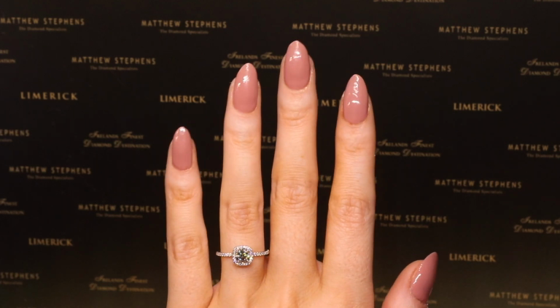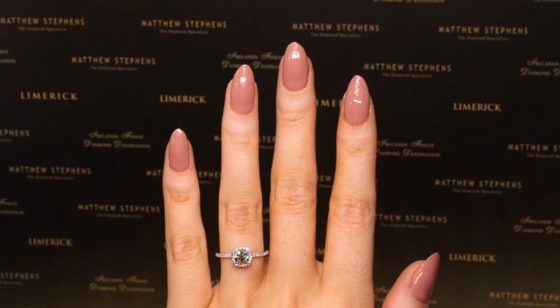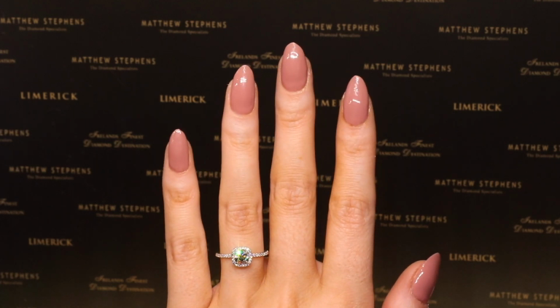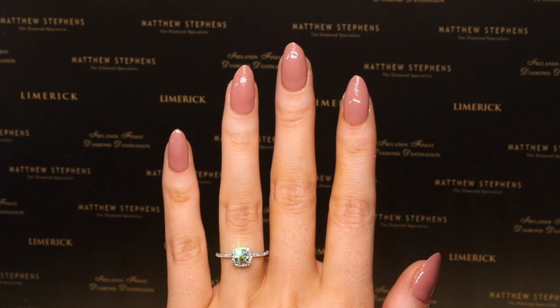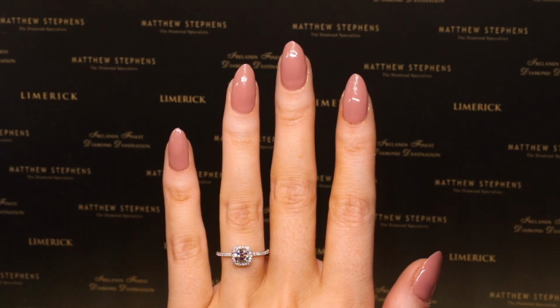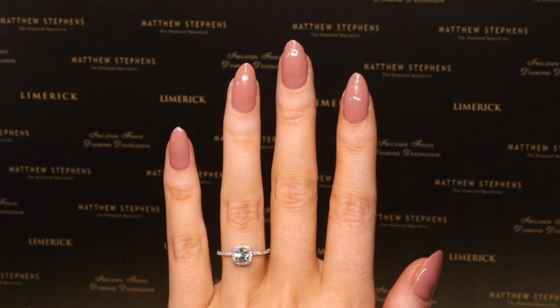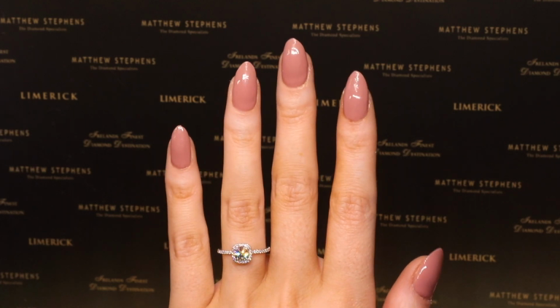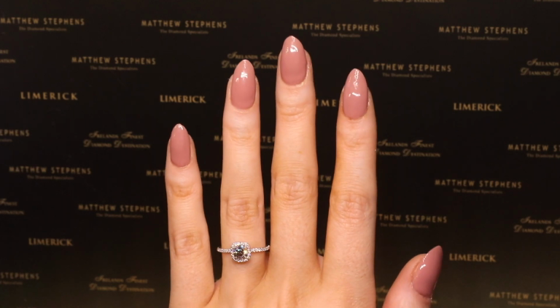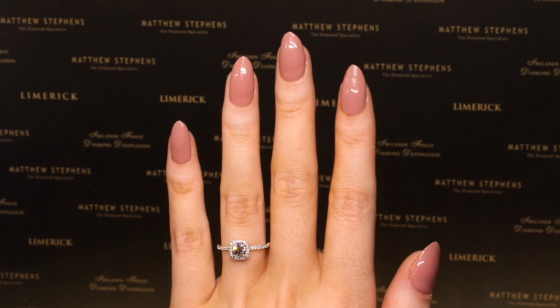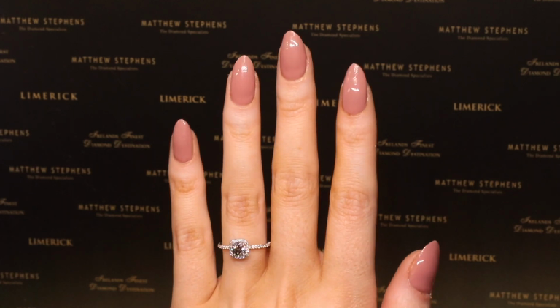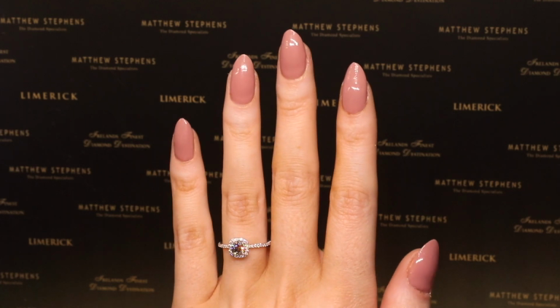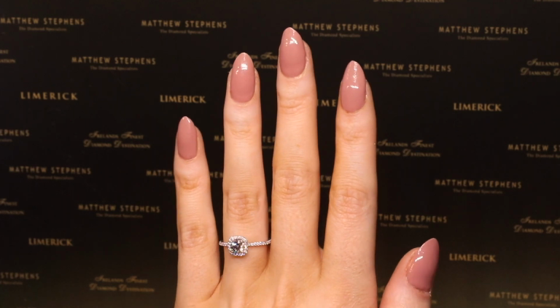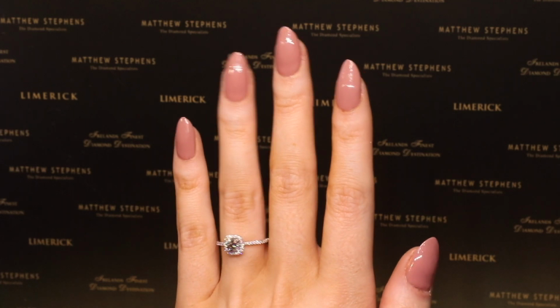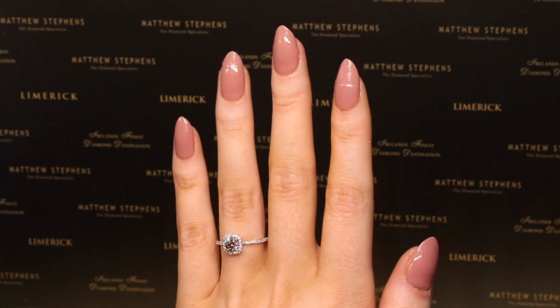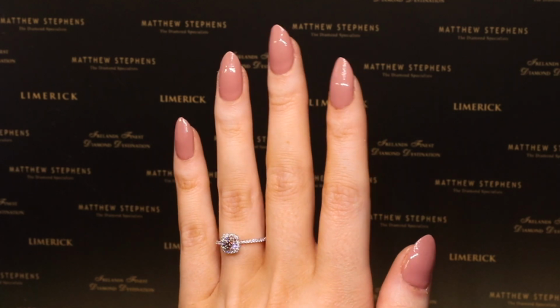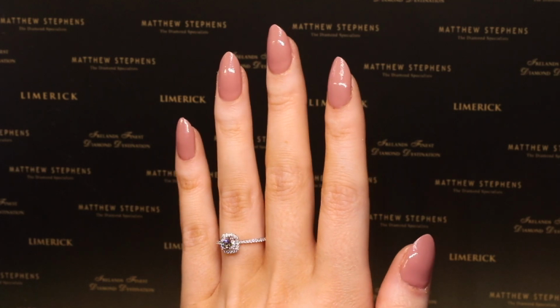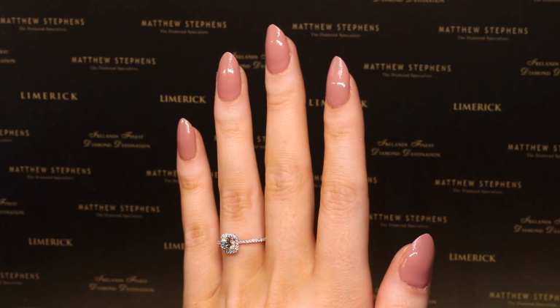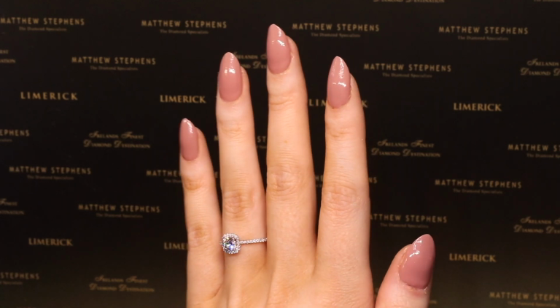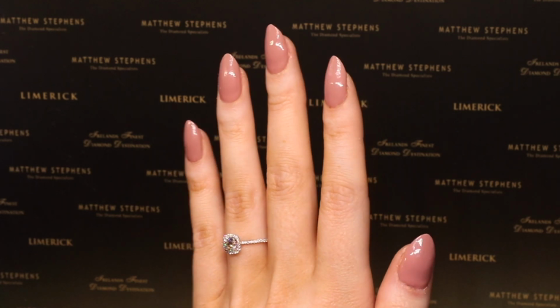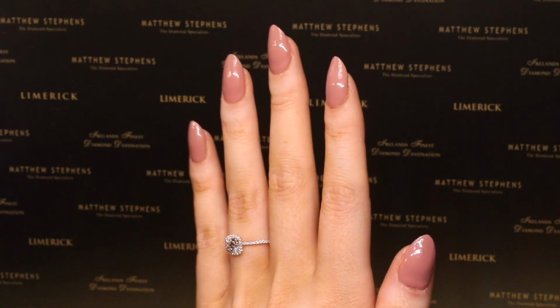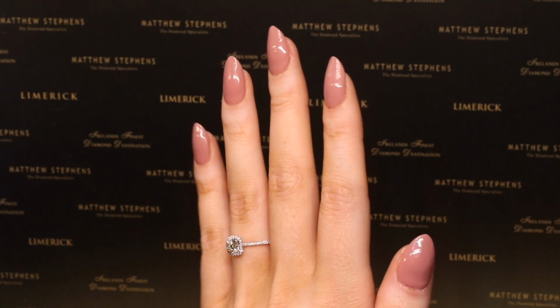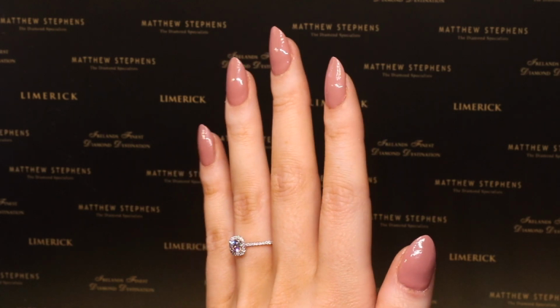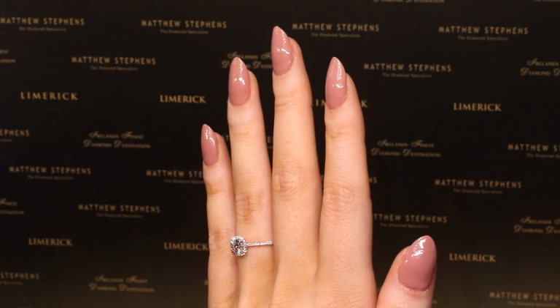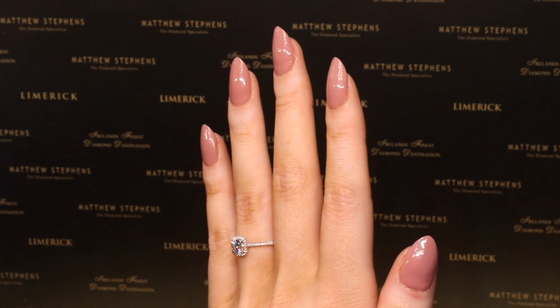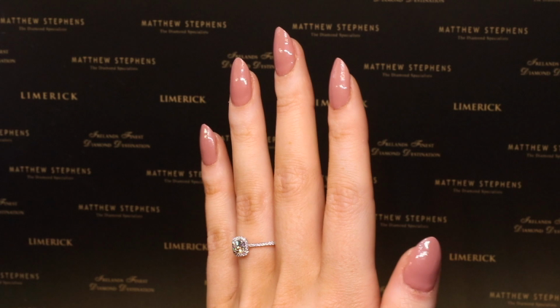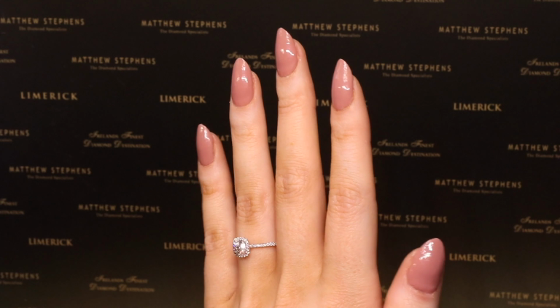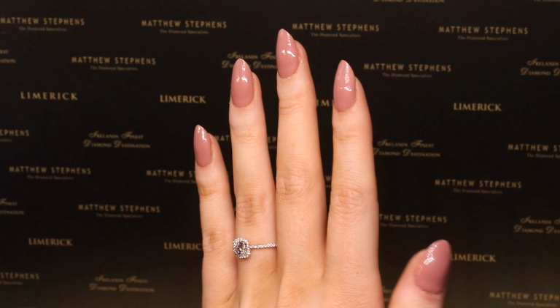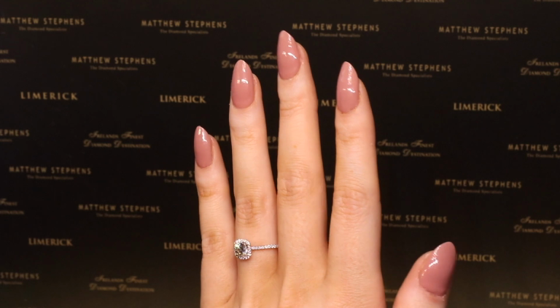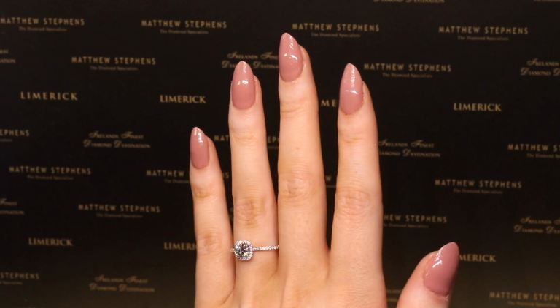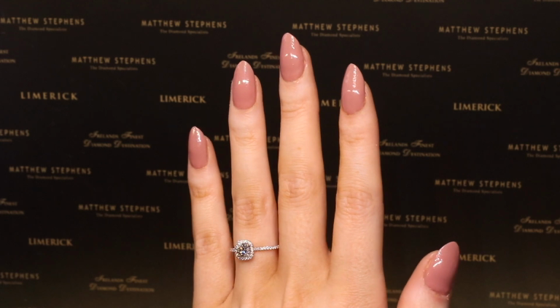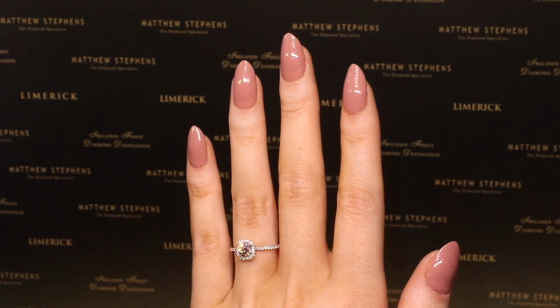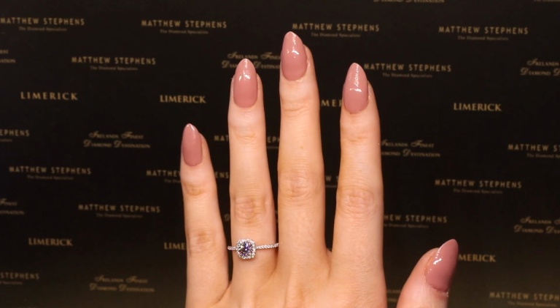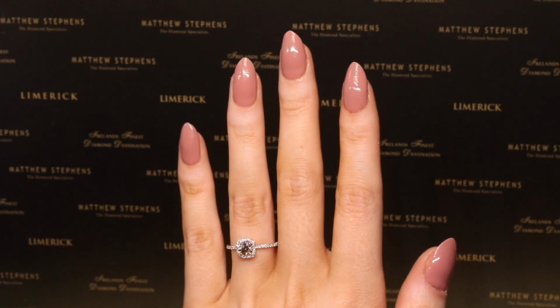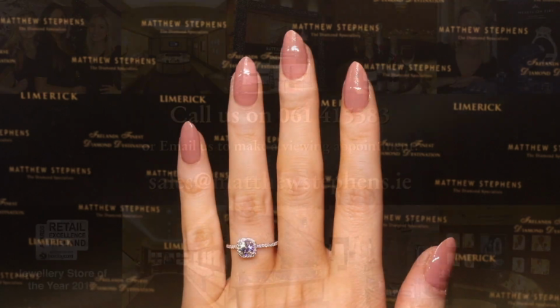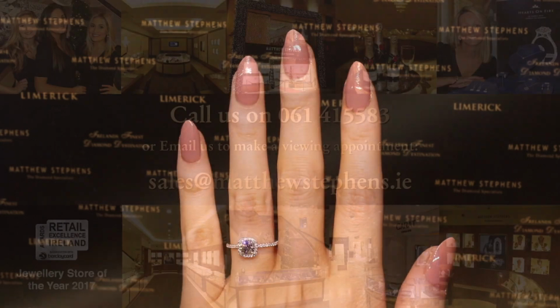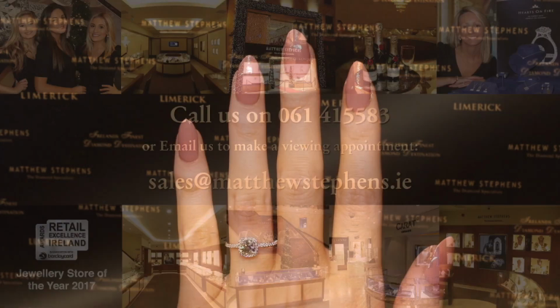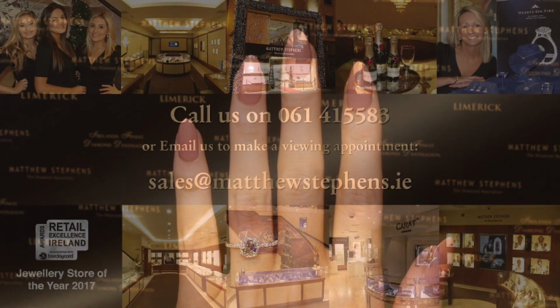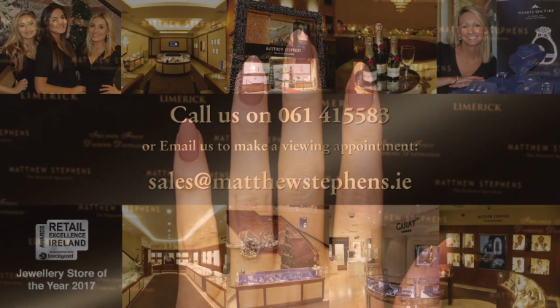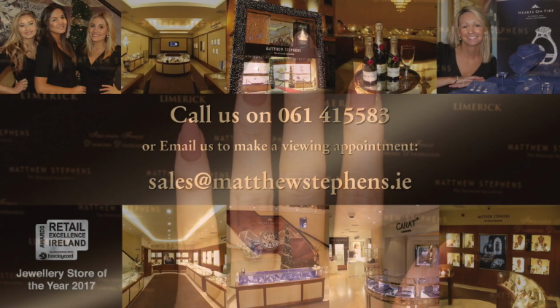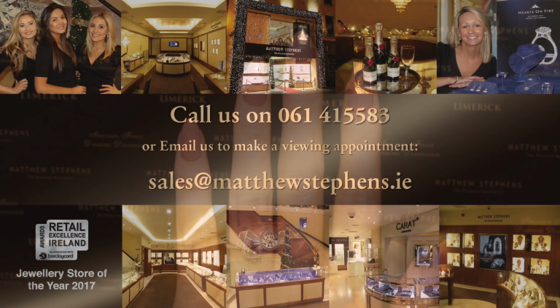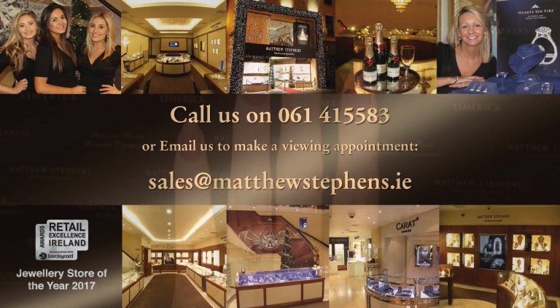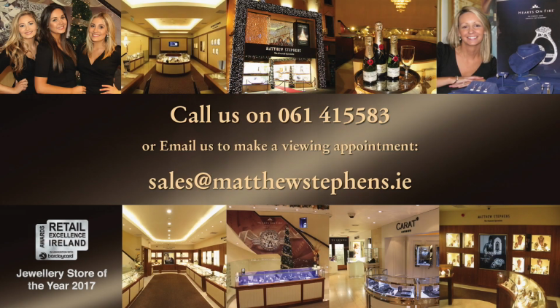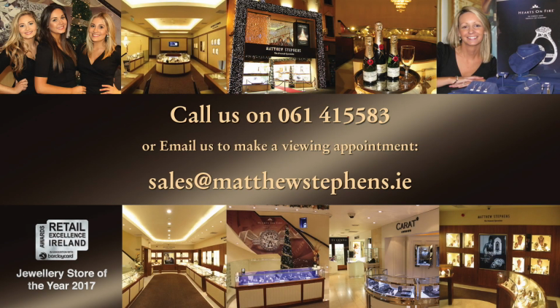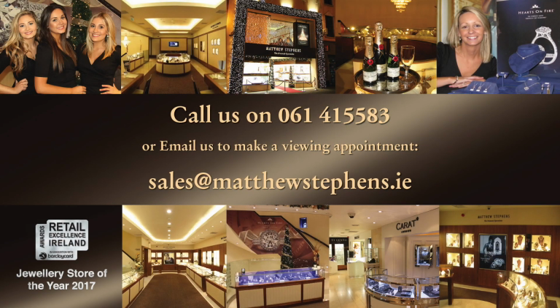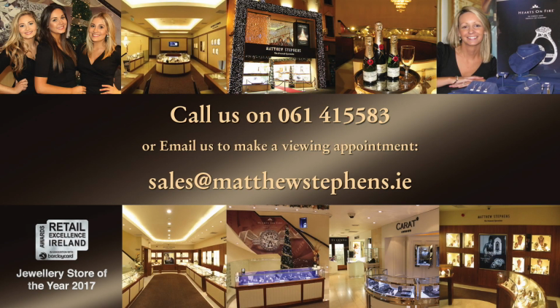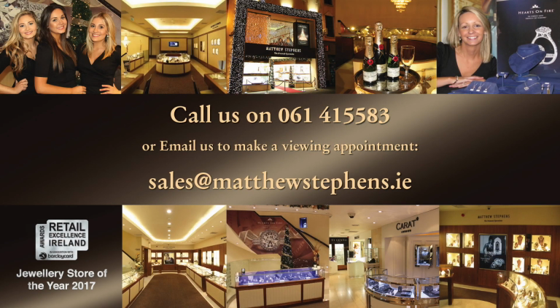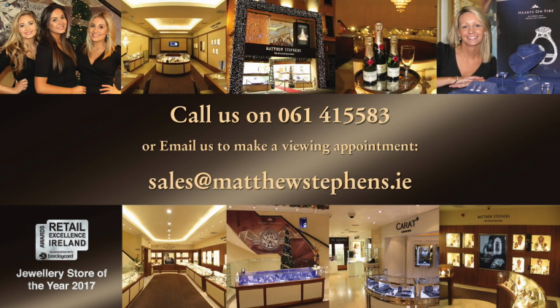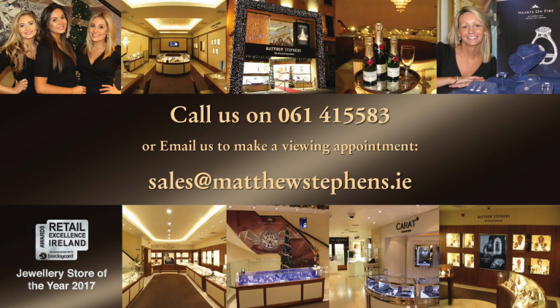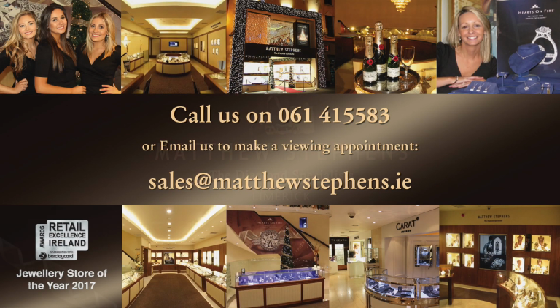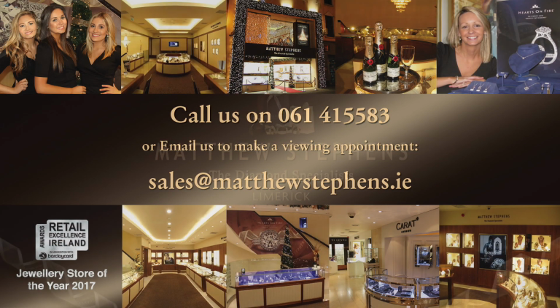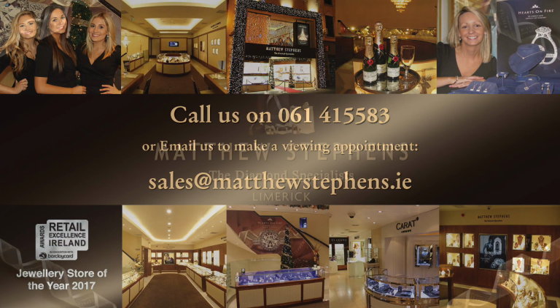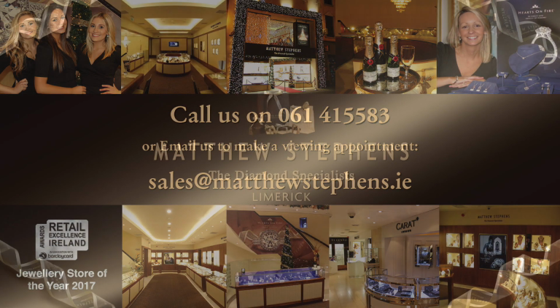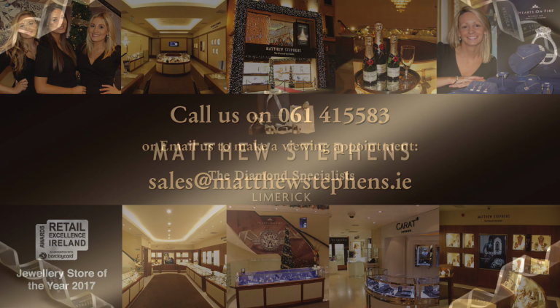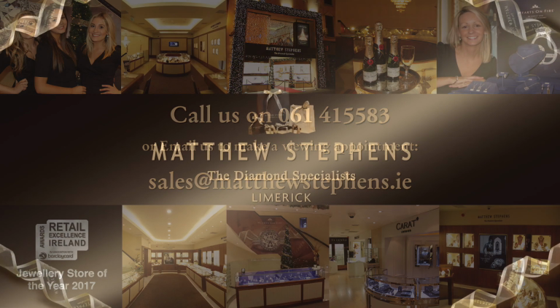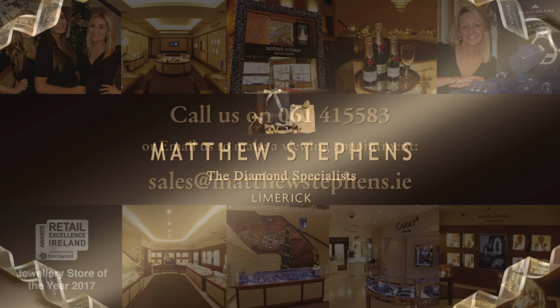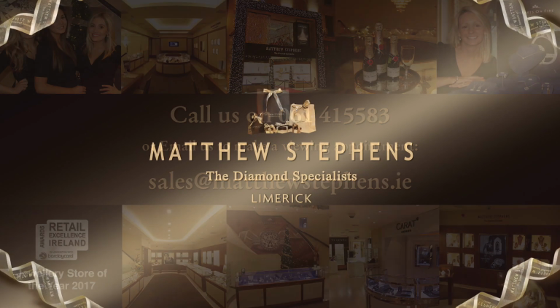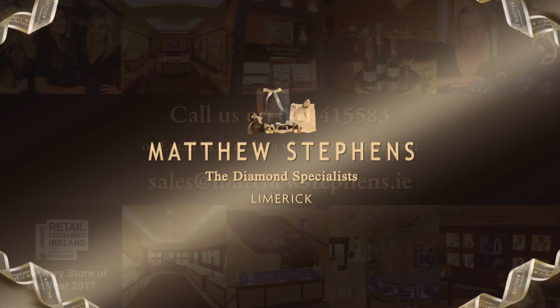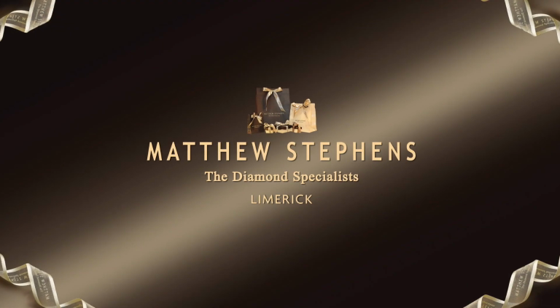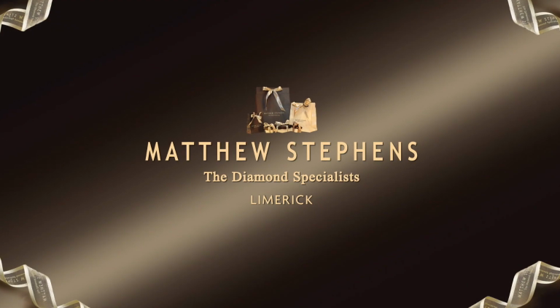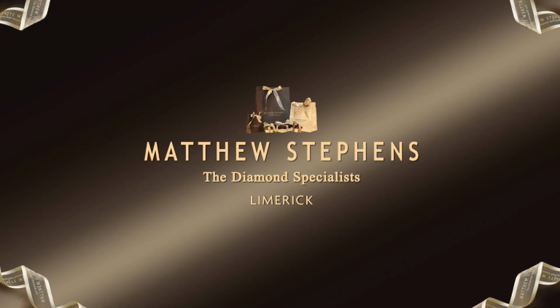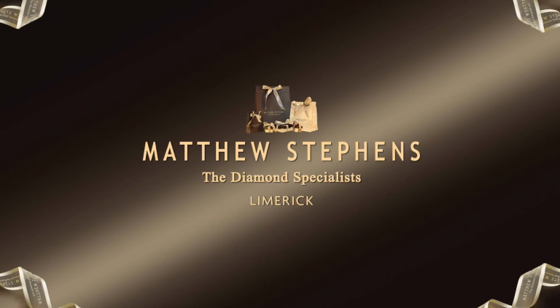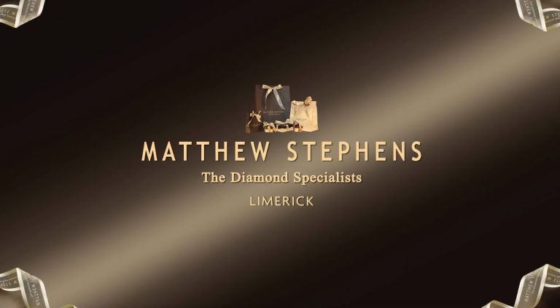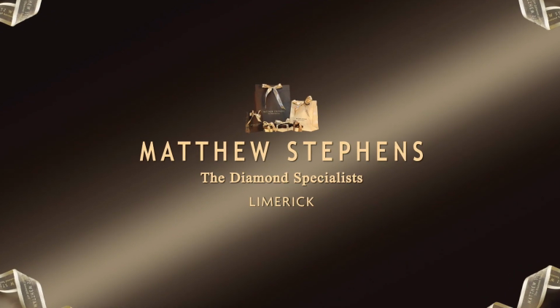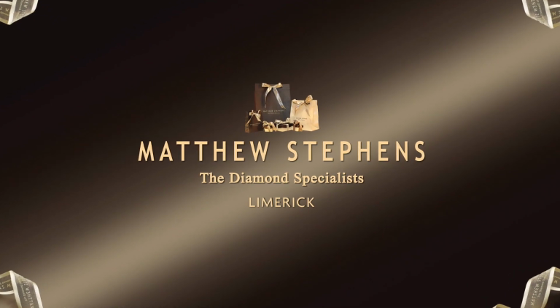Symmetry is the key to how light is released. See the beauty and light of the Forevermark Black Label Collection for yourself.